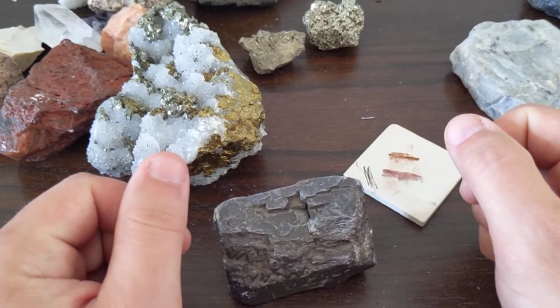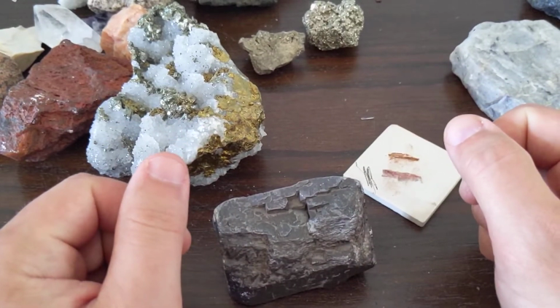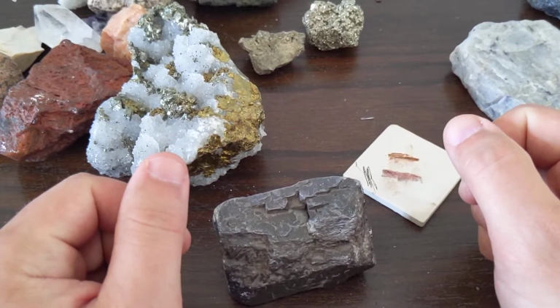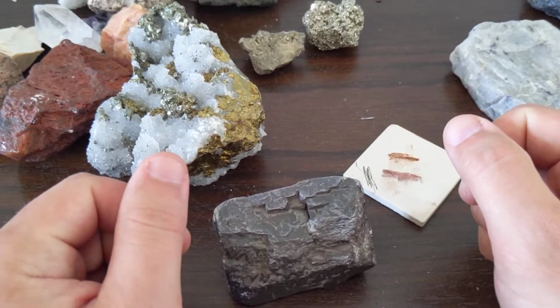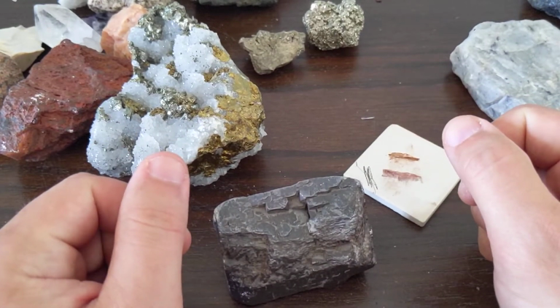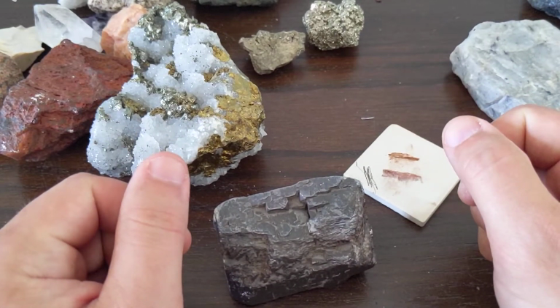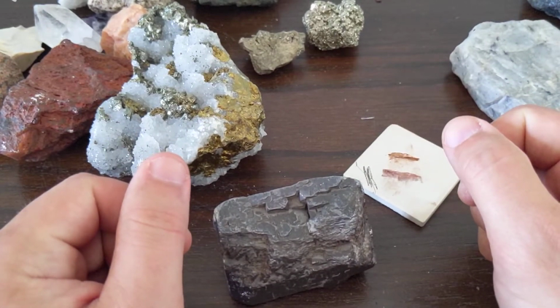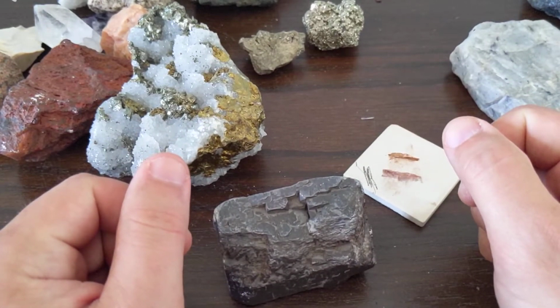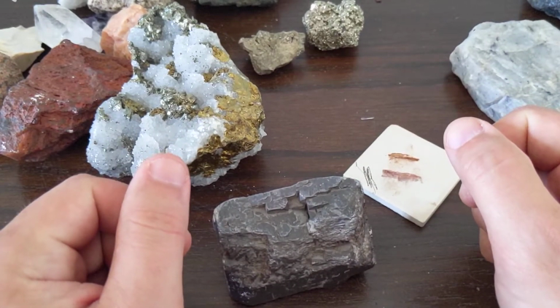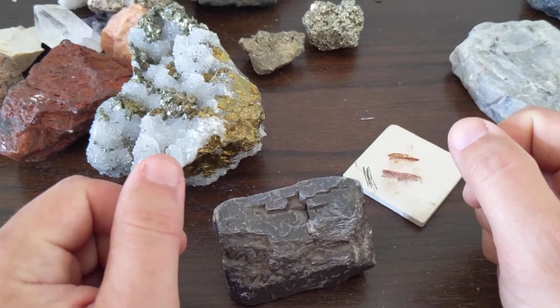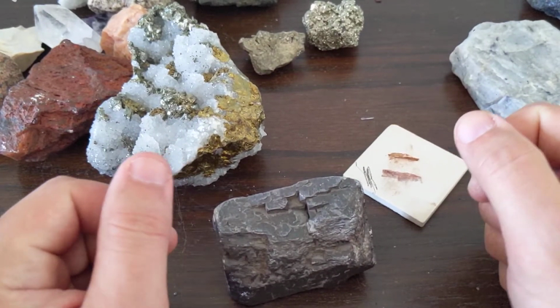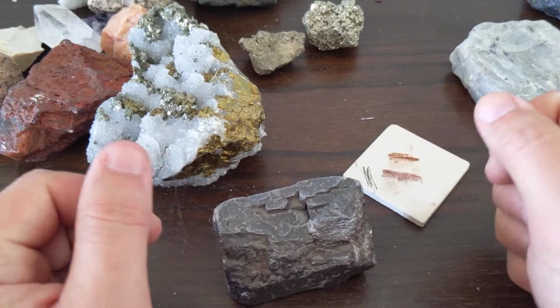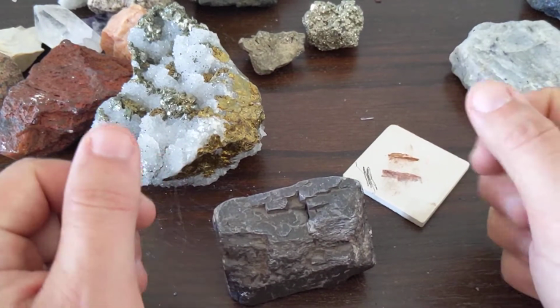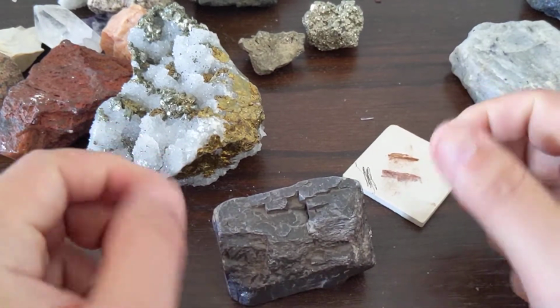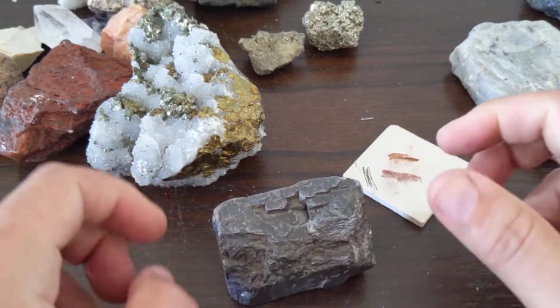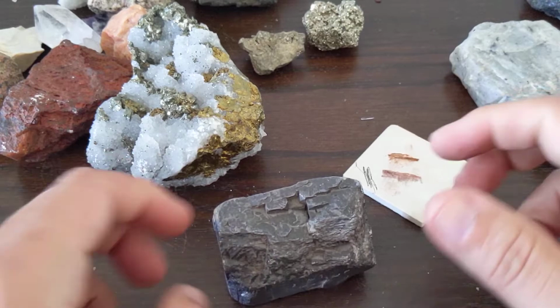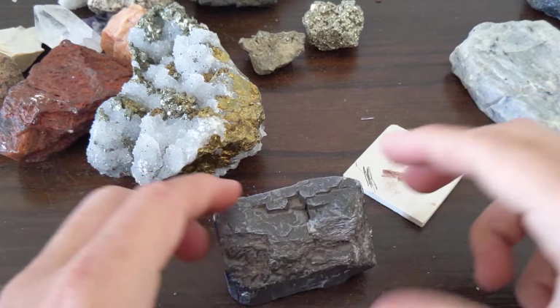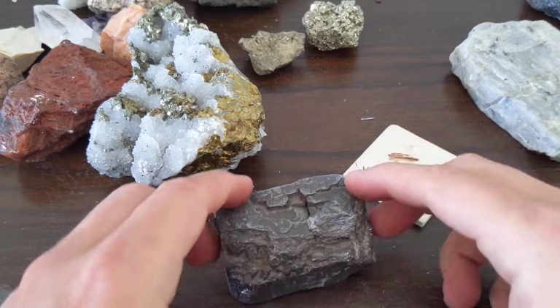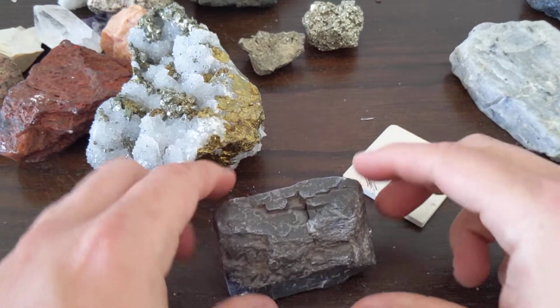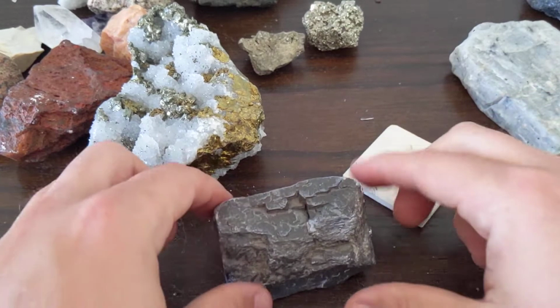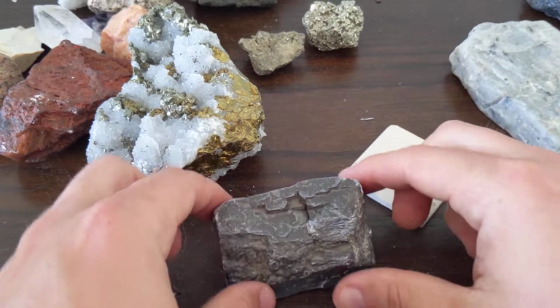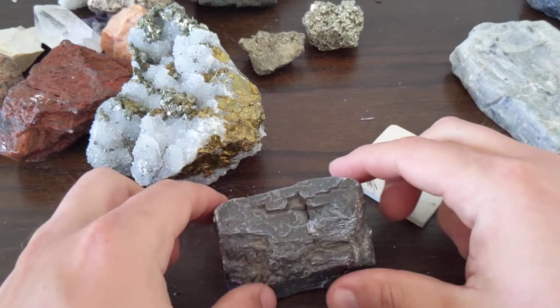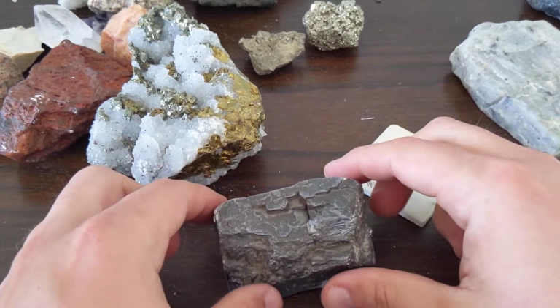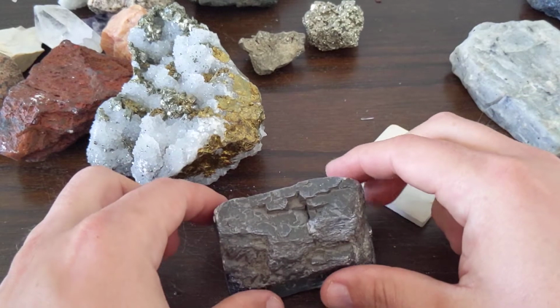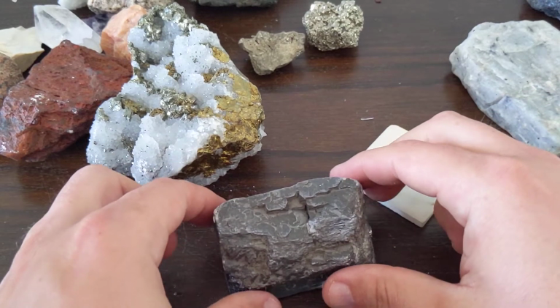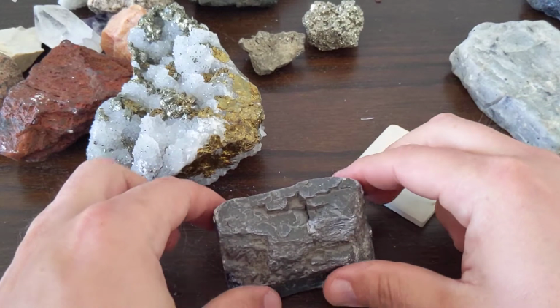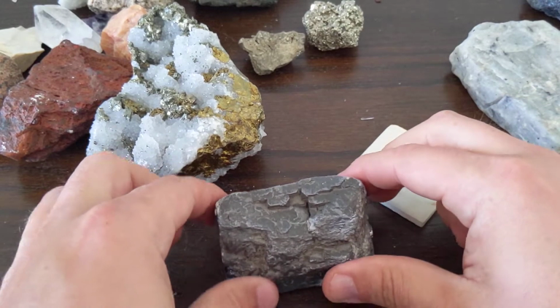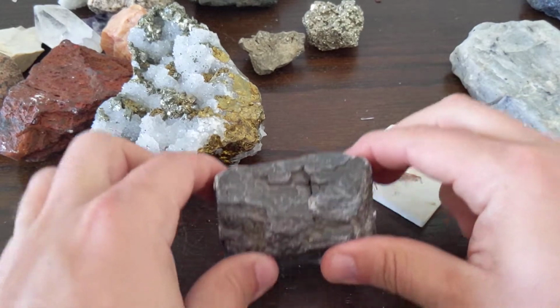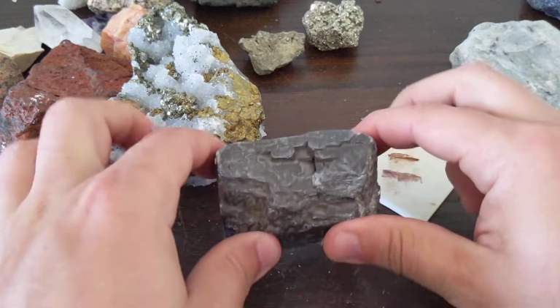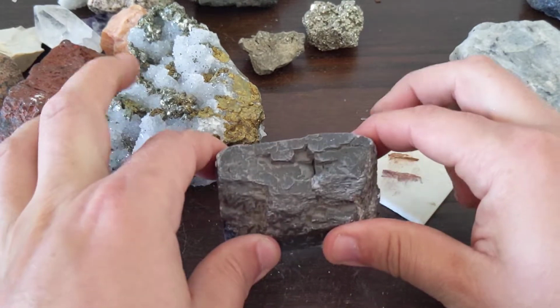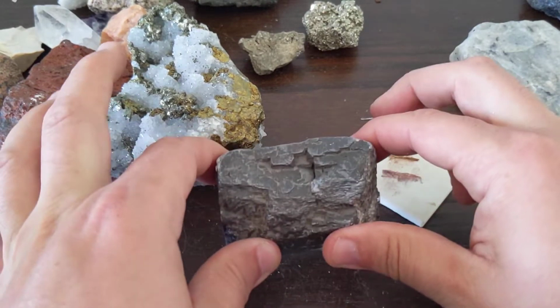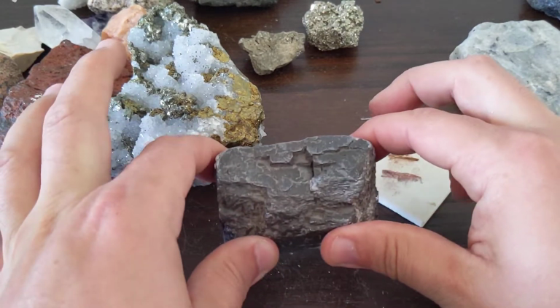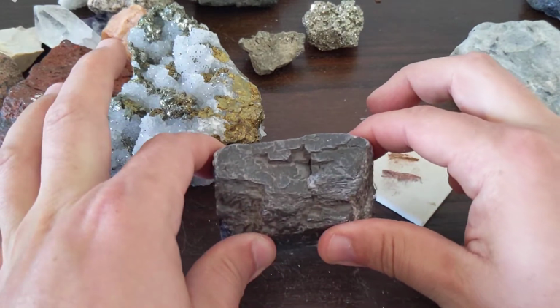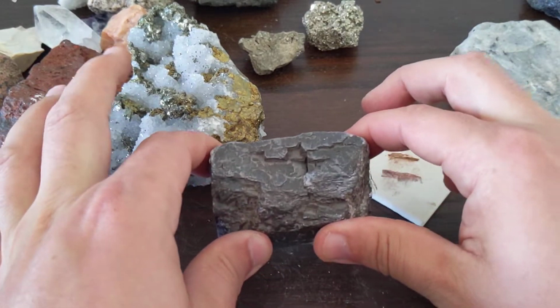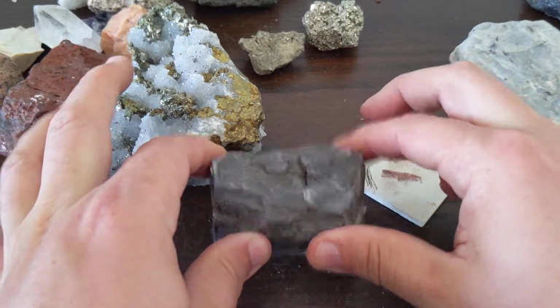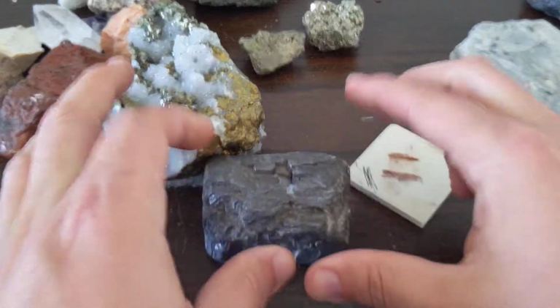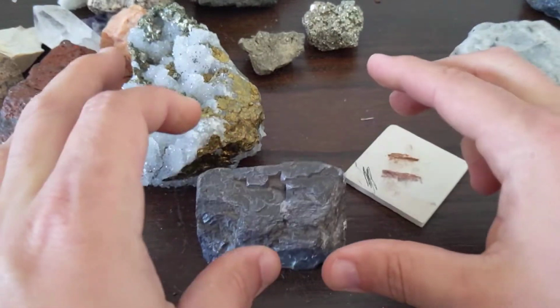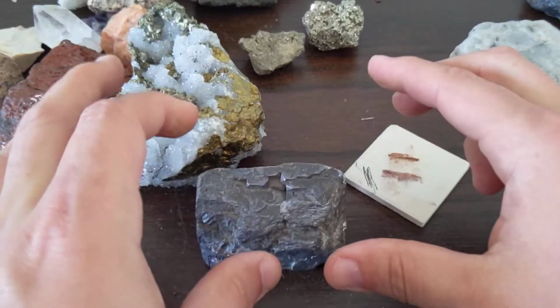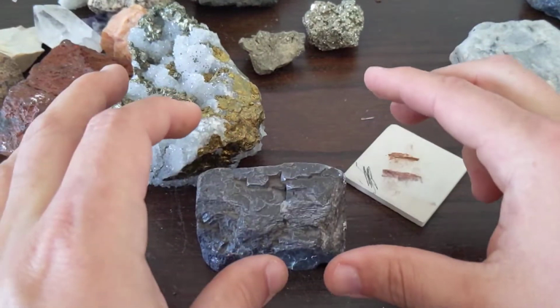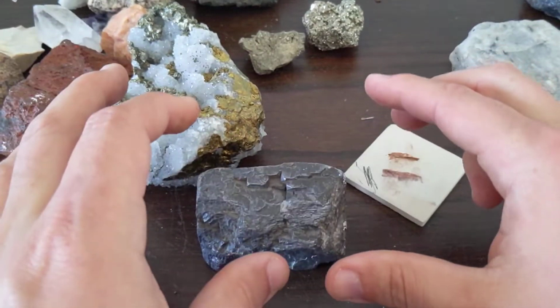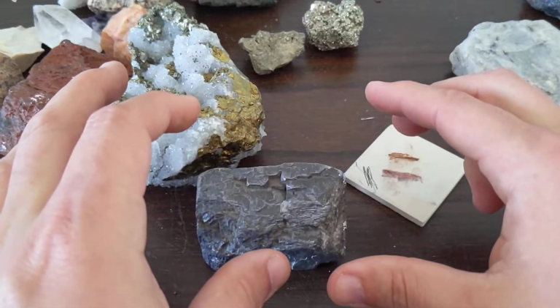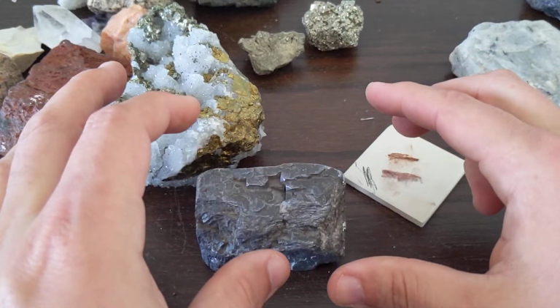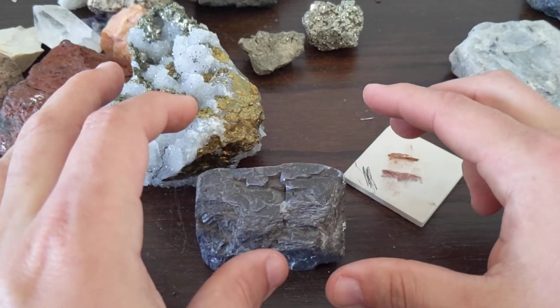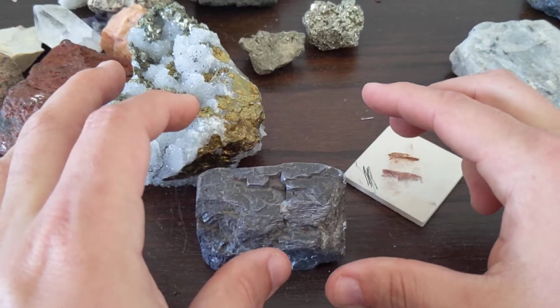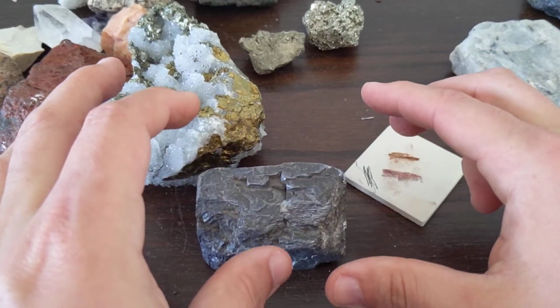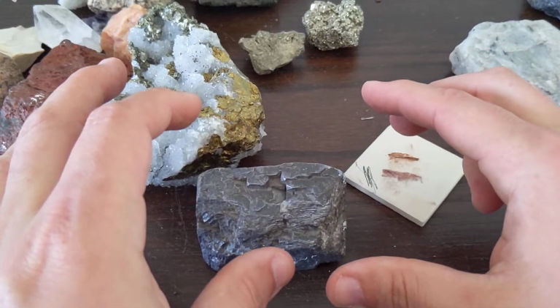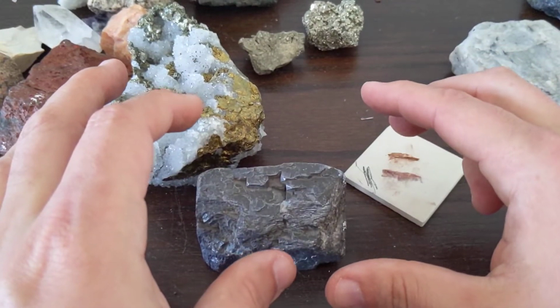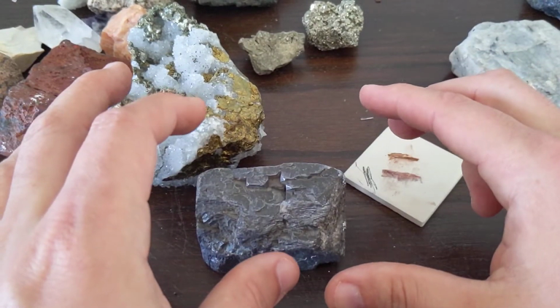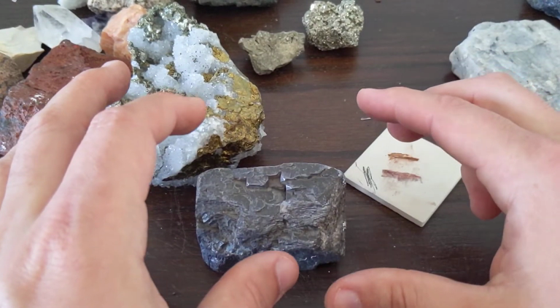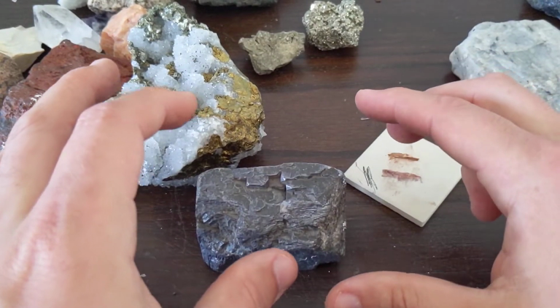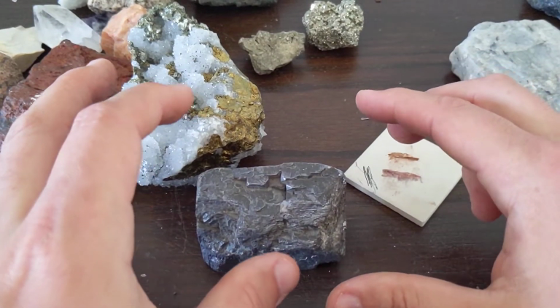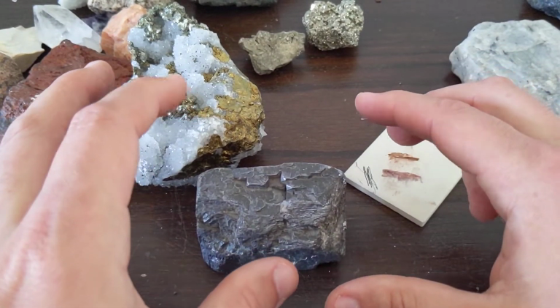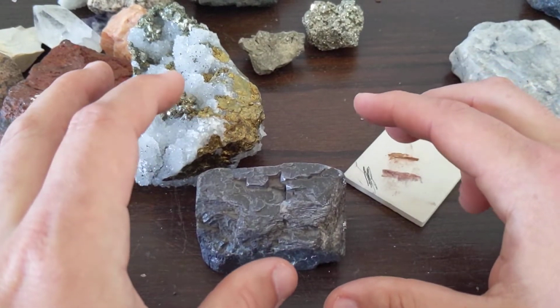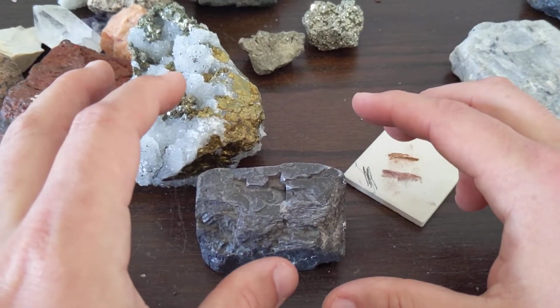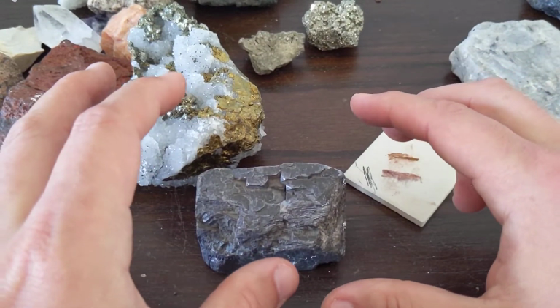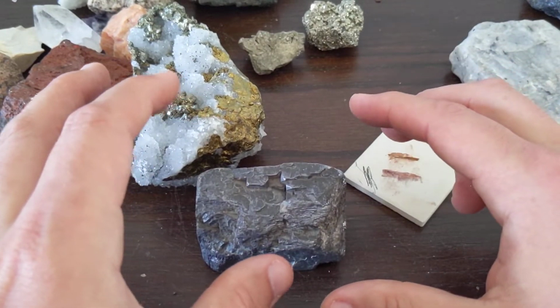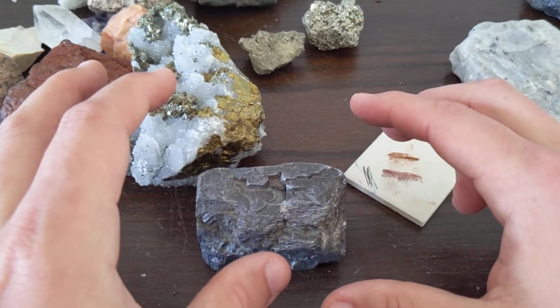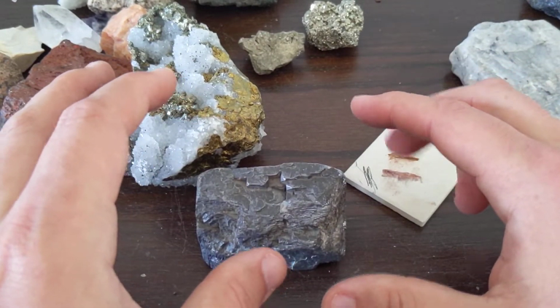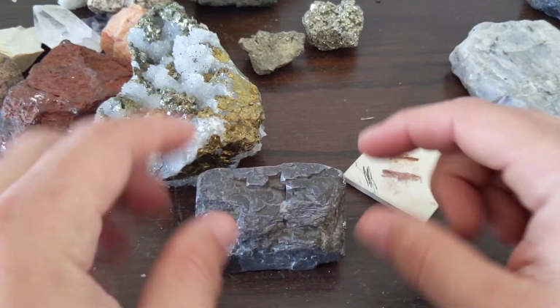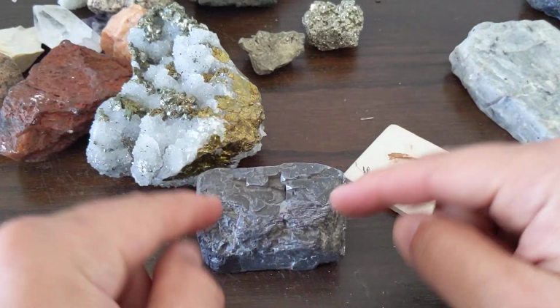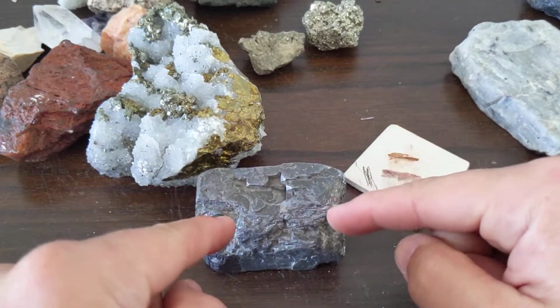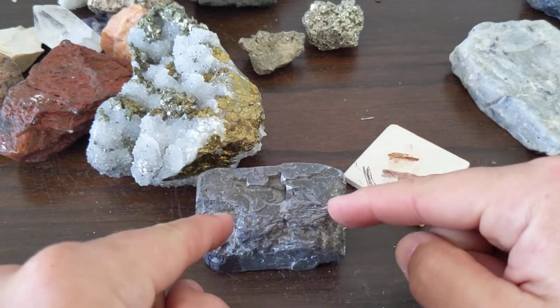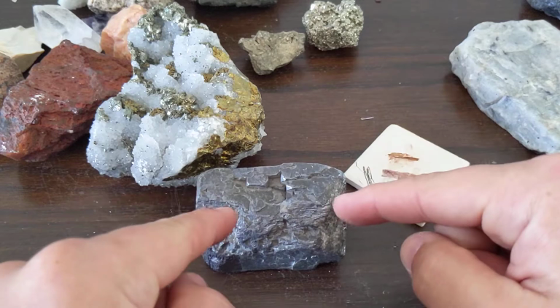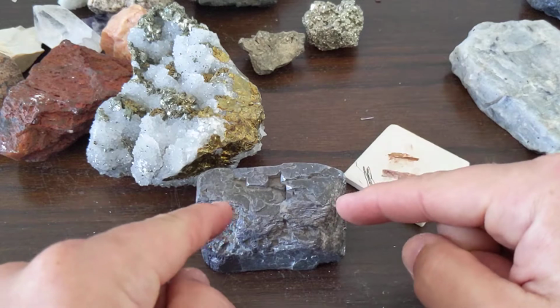It's a heavy rock. Let's drop it again and we'll see how it shakes the camera. Look at that. That was the Galena.